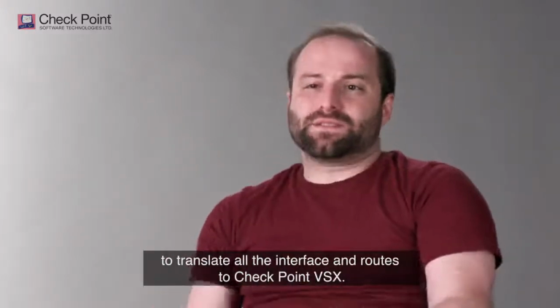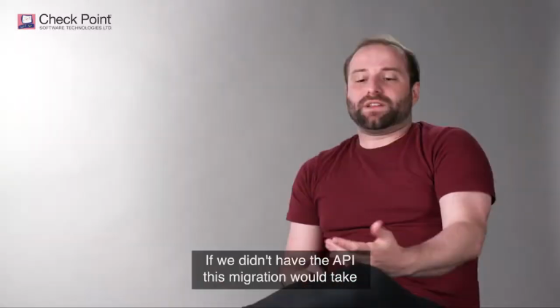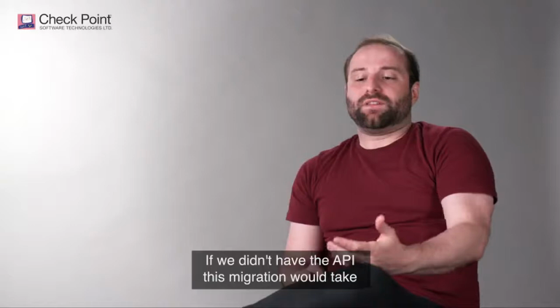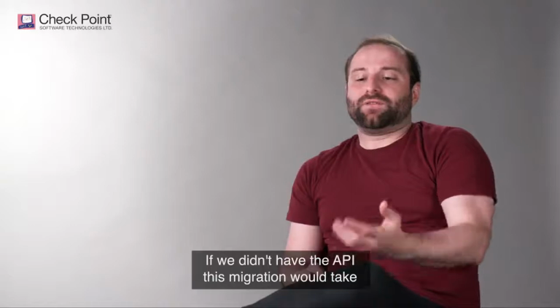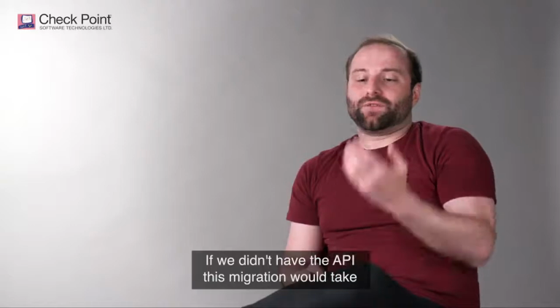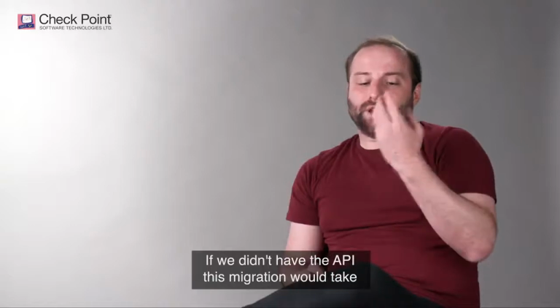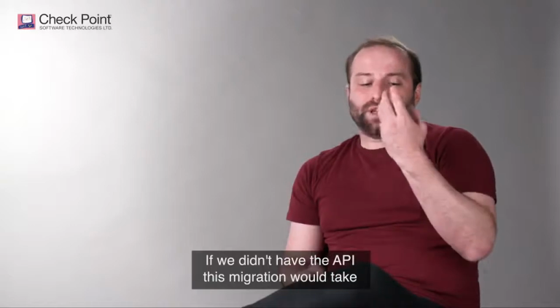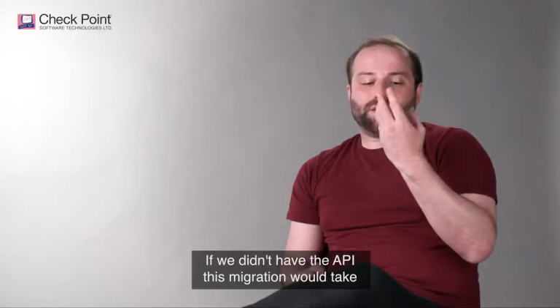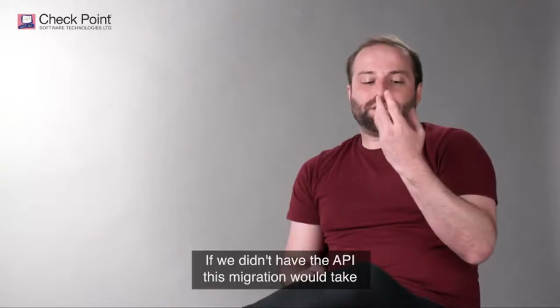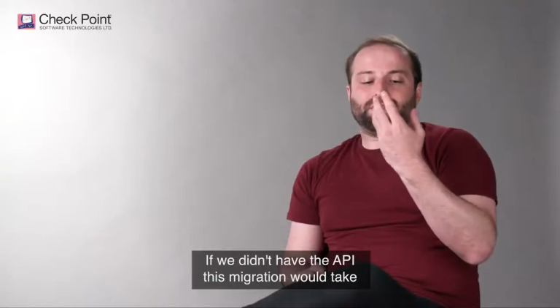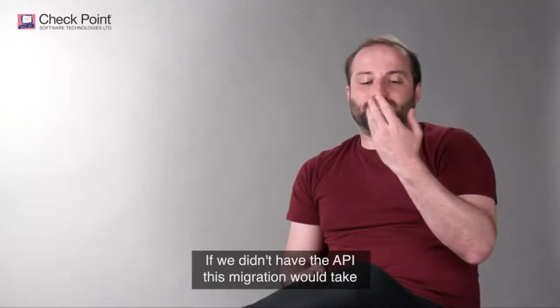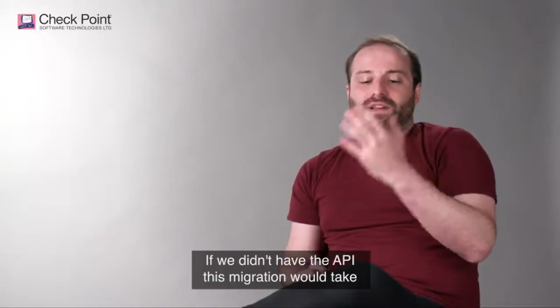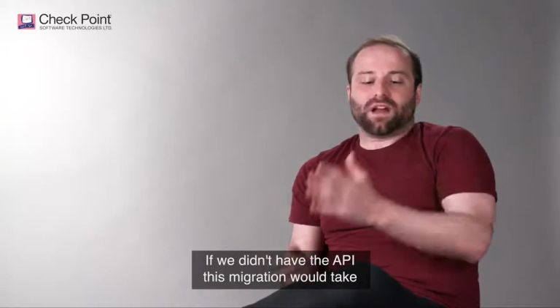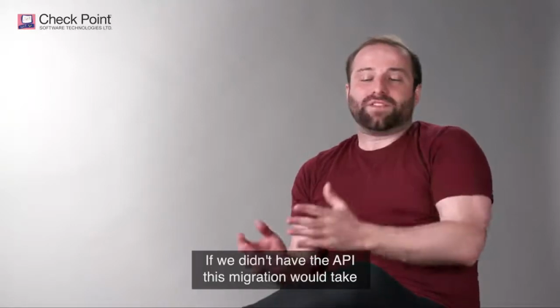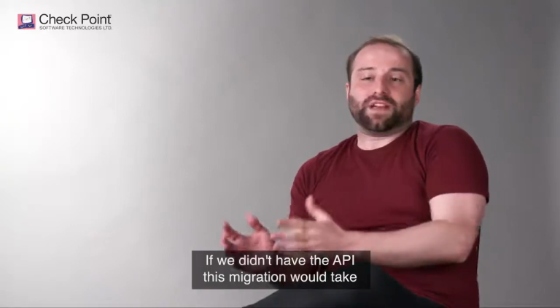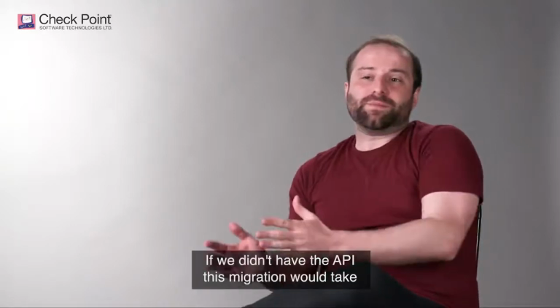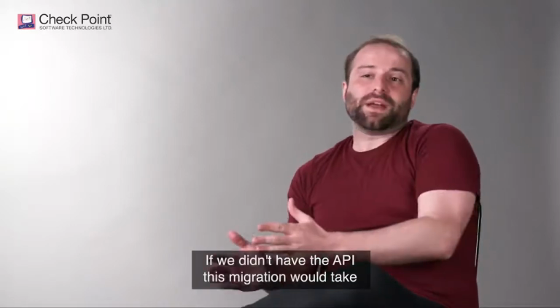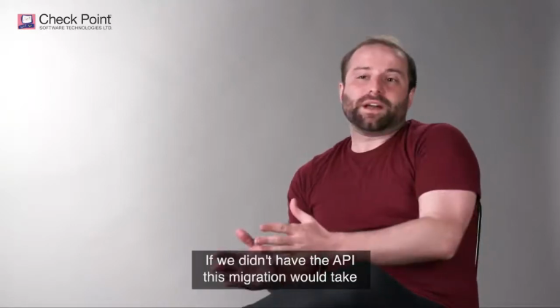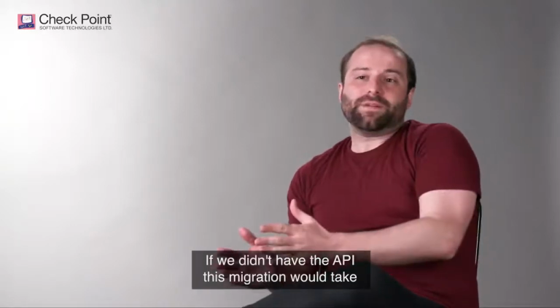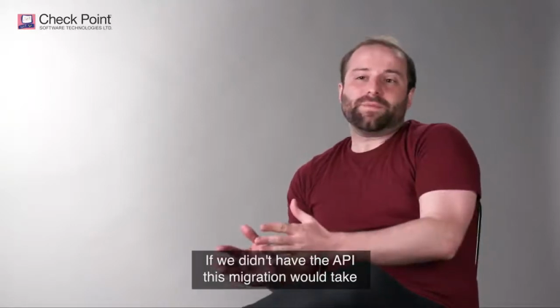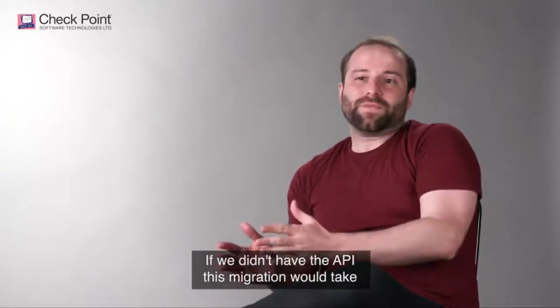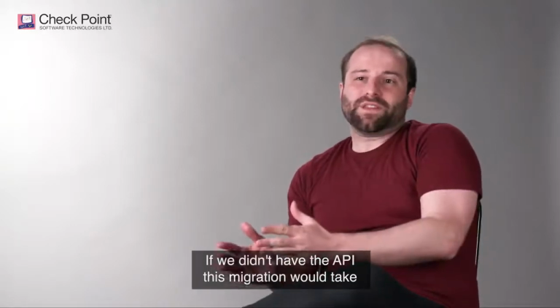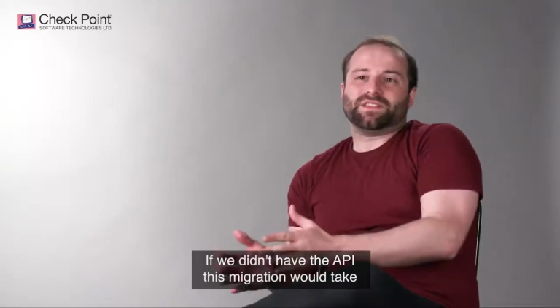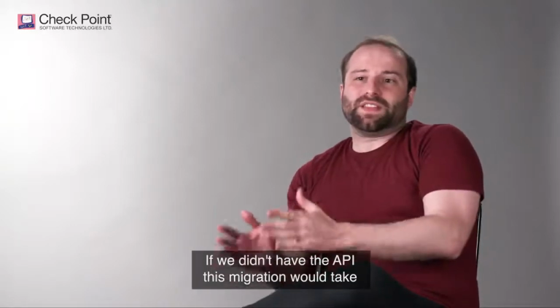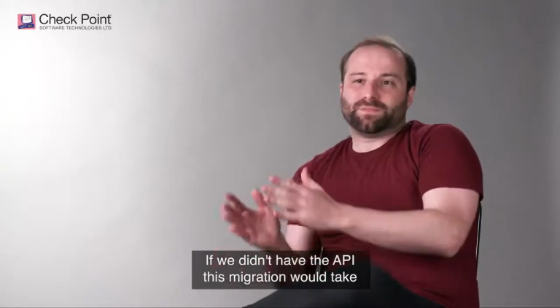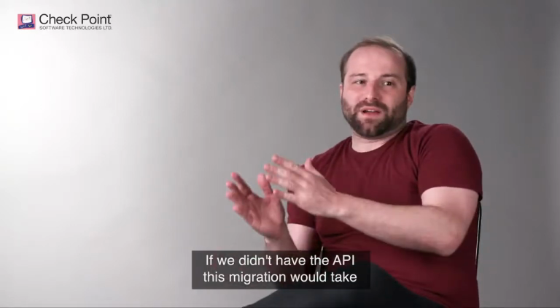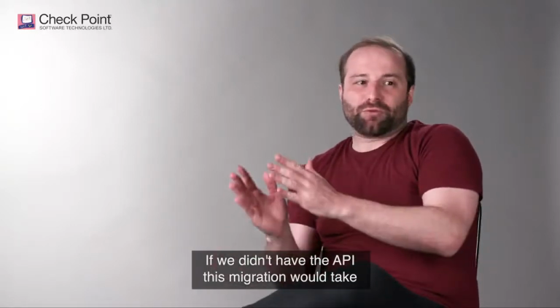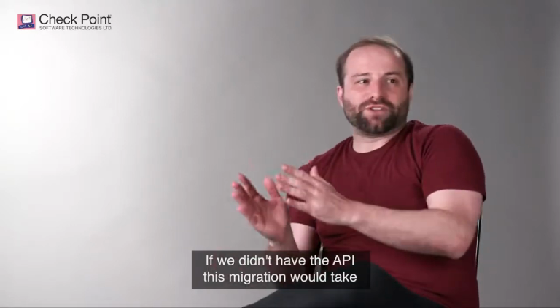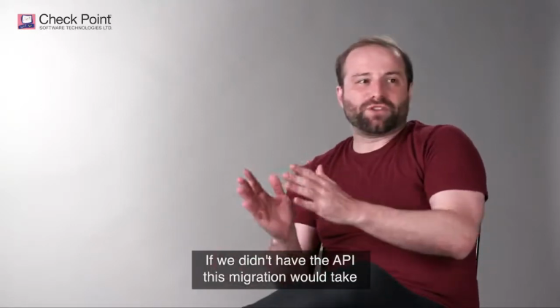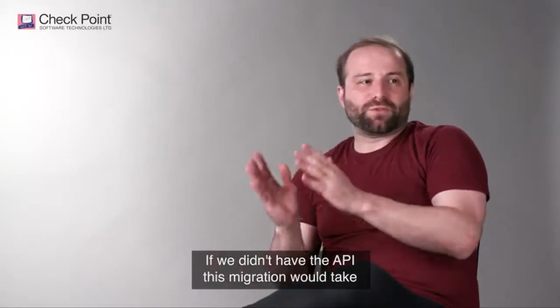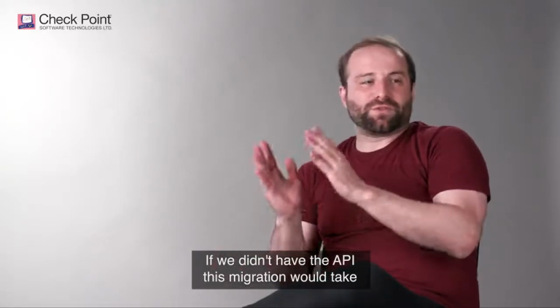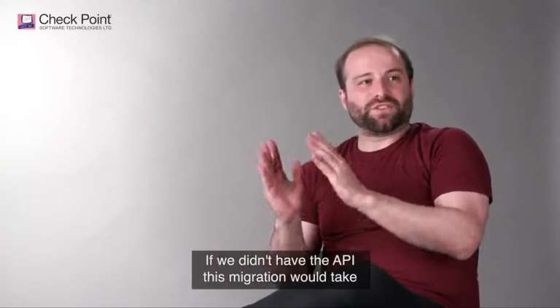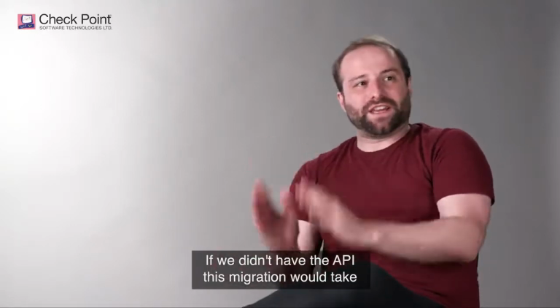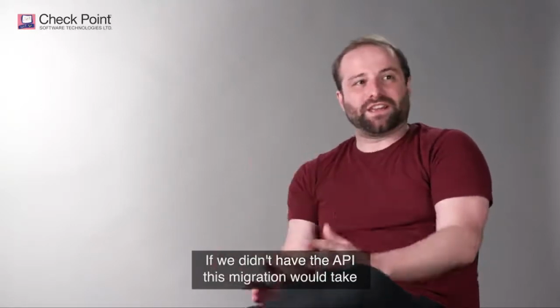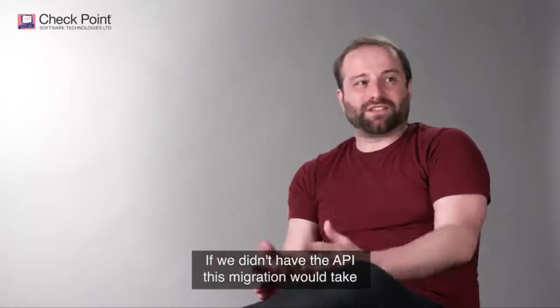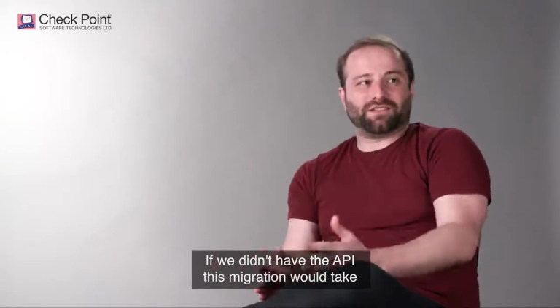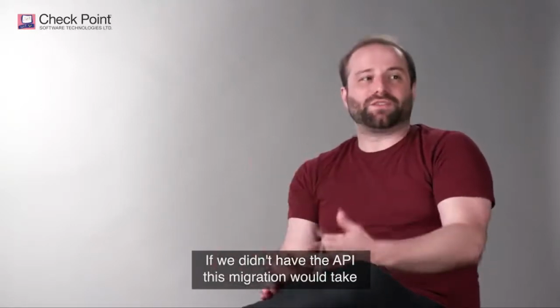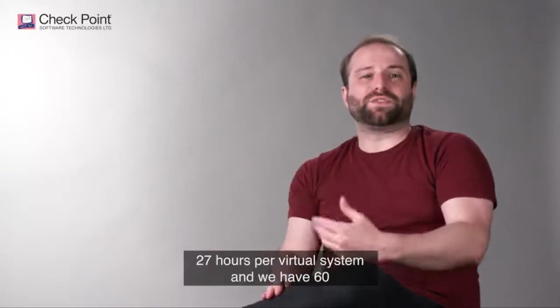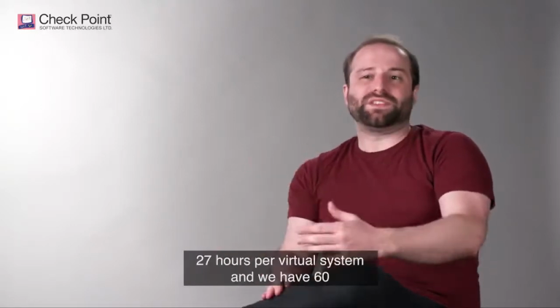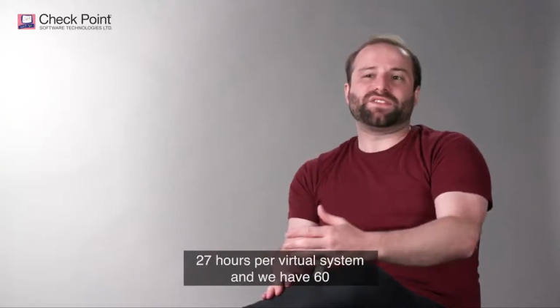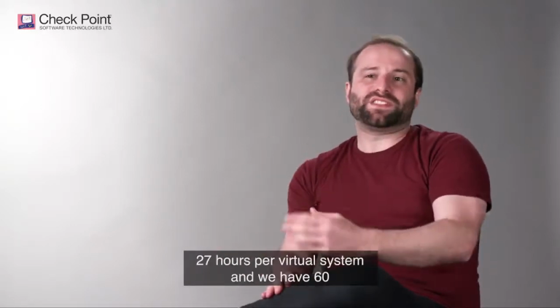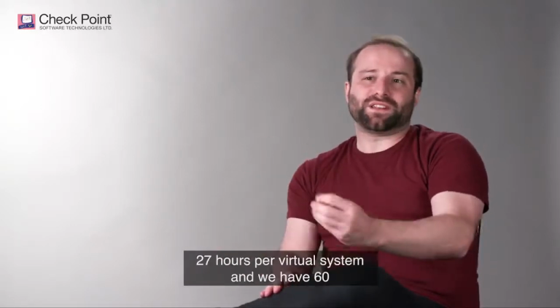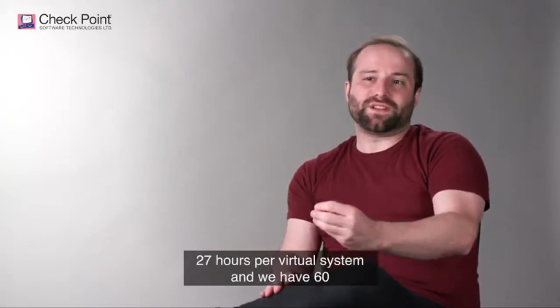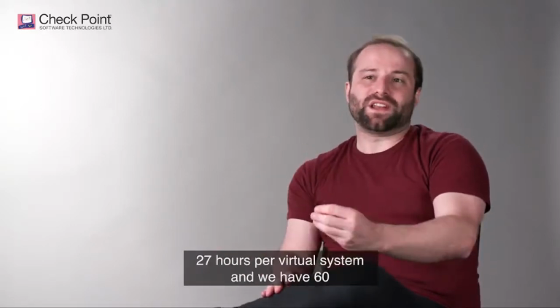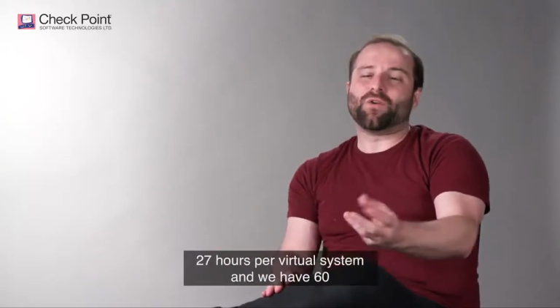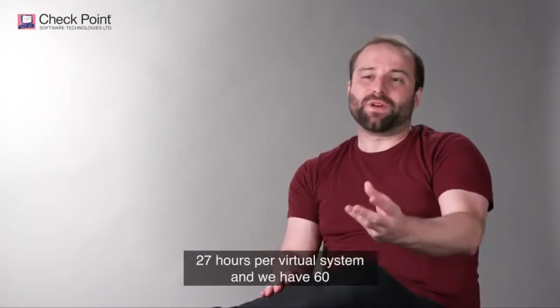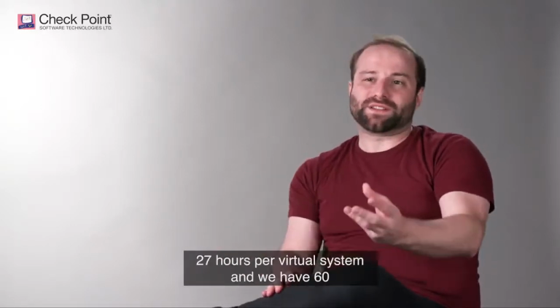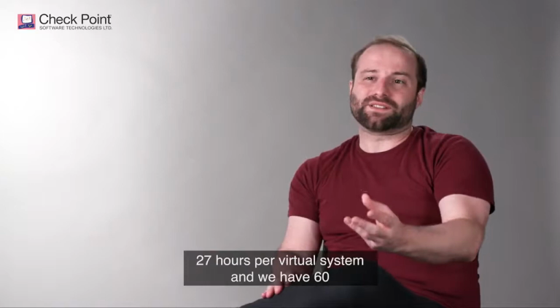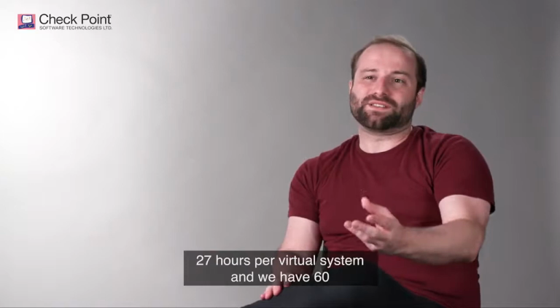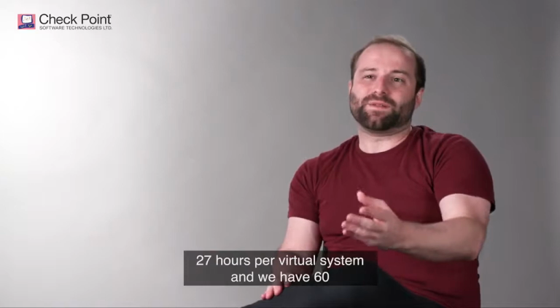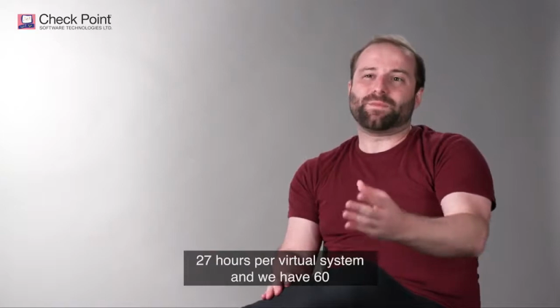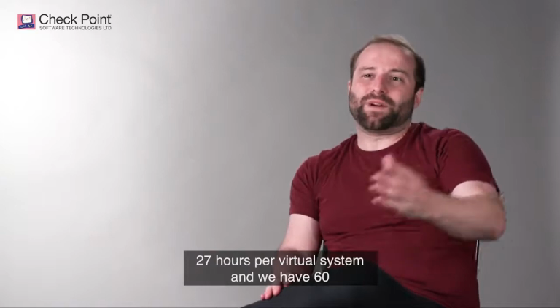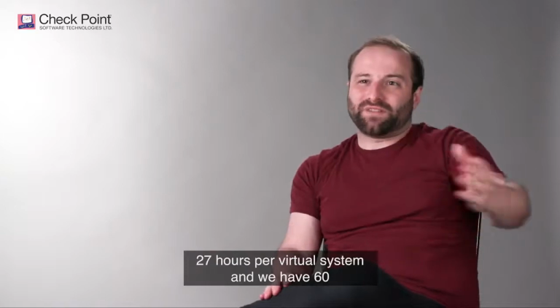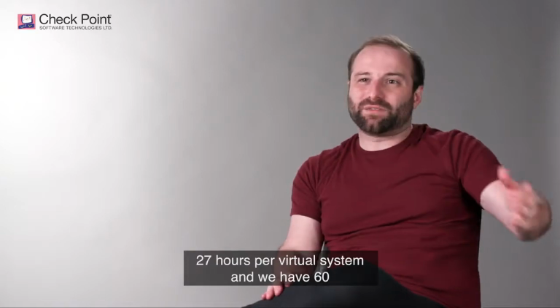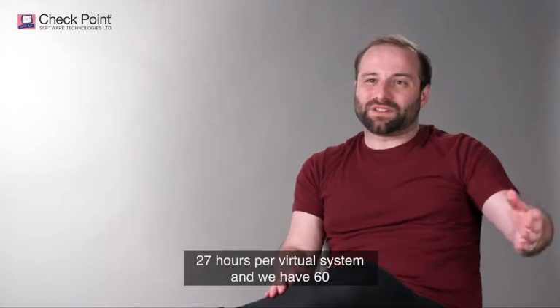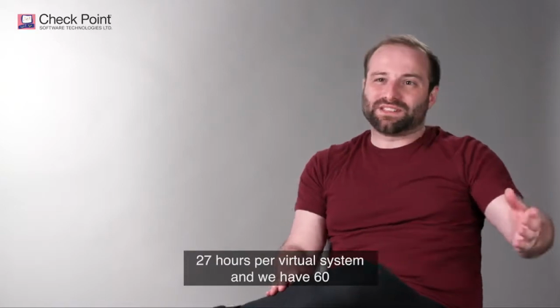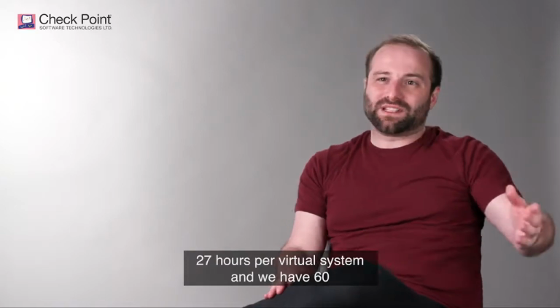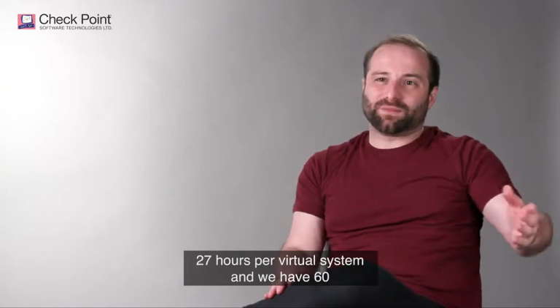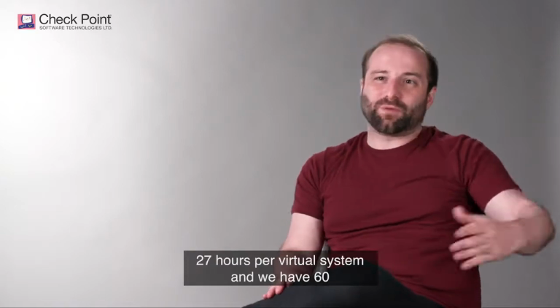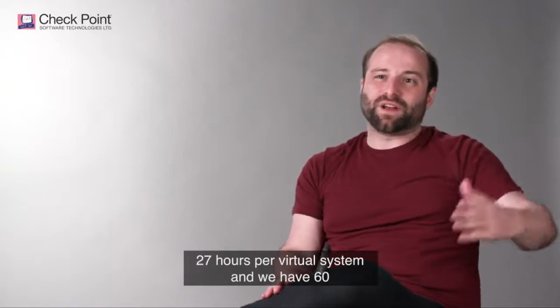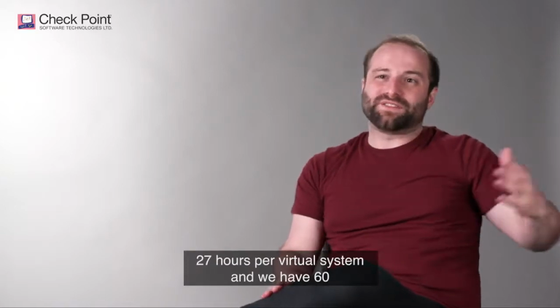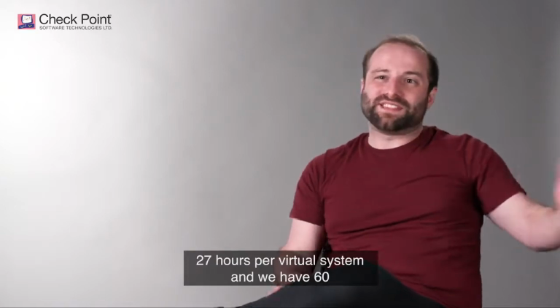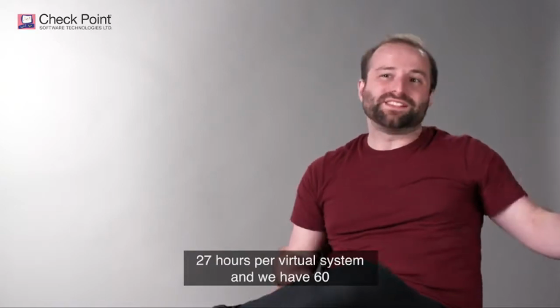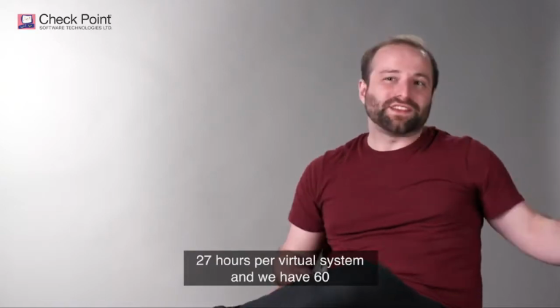If we didn't have the API, this migration would take 27 hours per virtual system — and we have 60. So that's a lot of time.